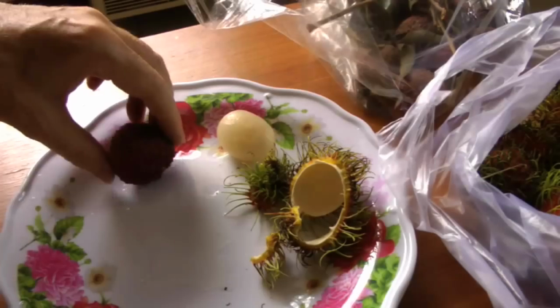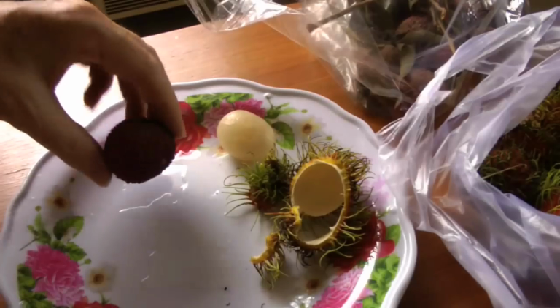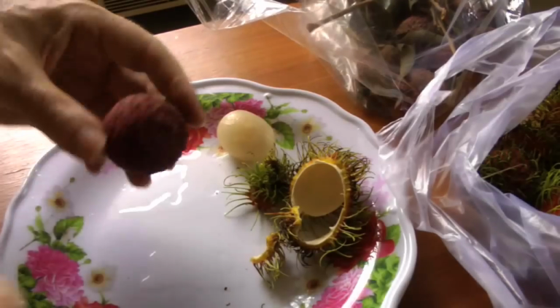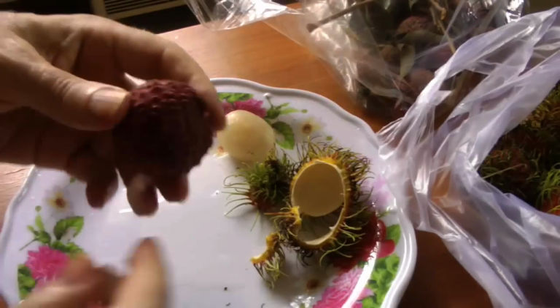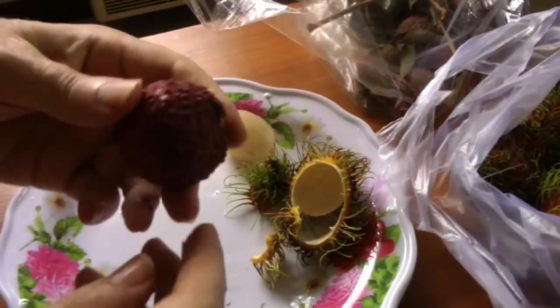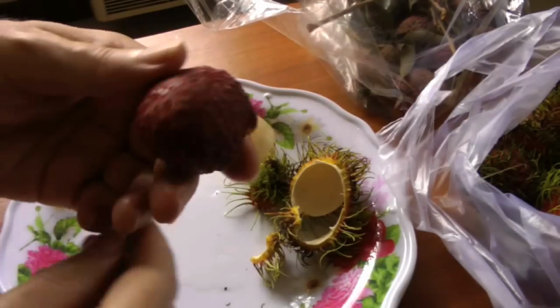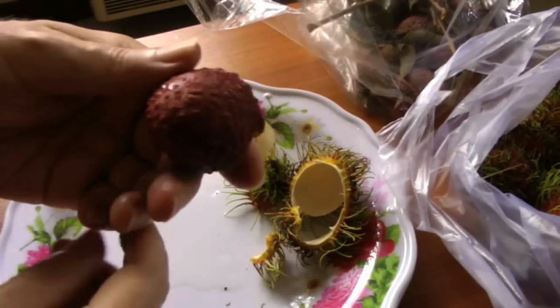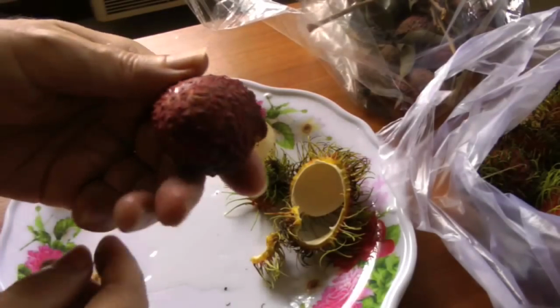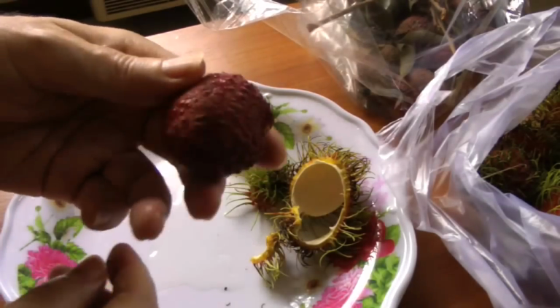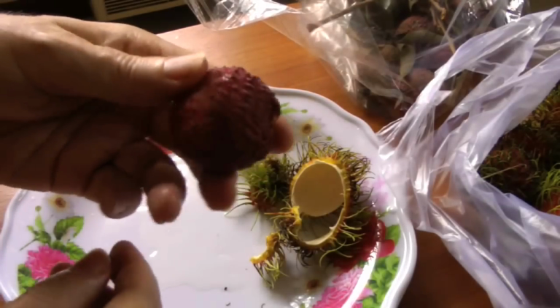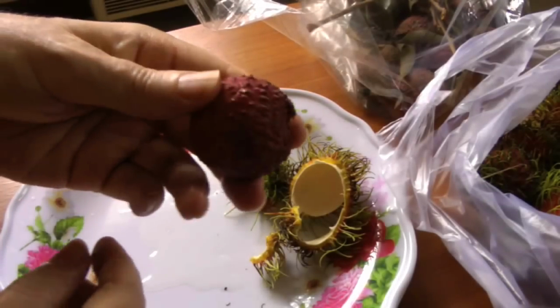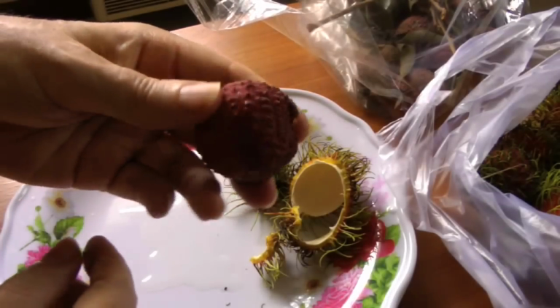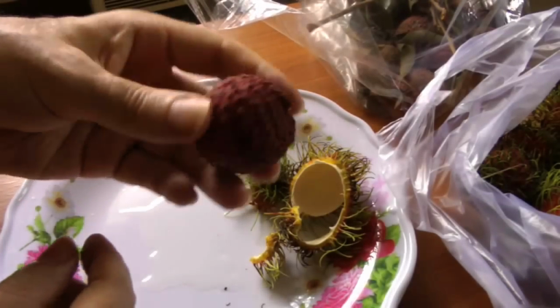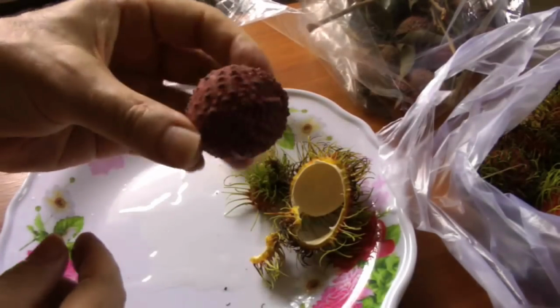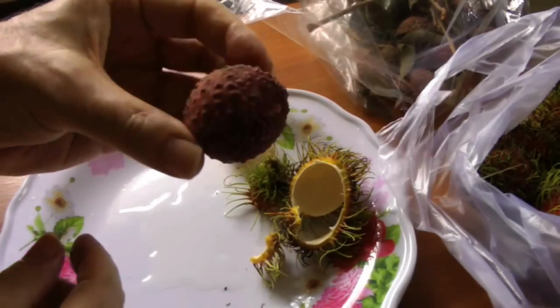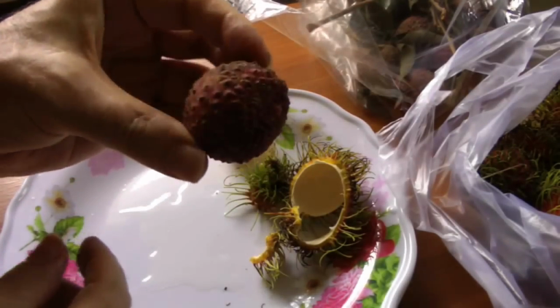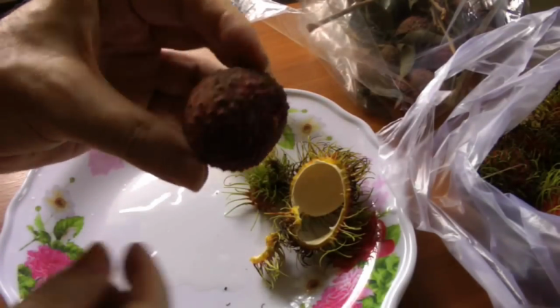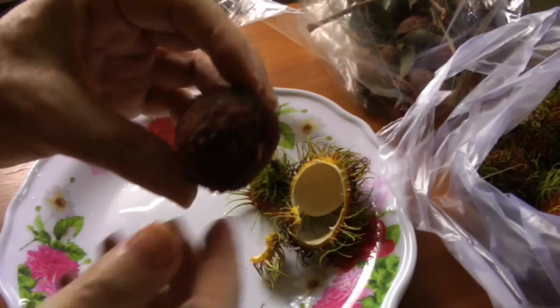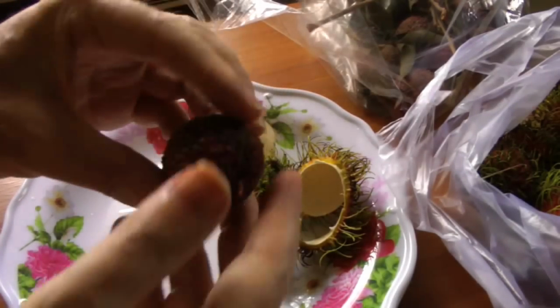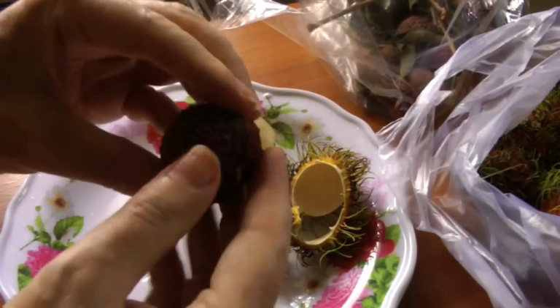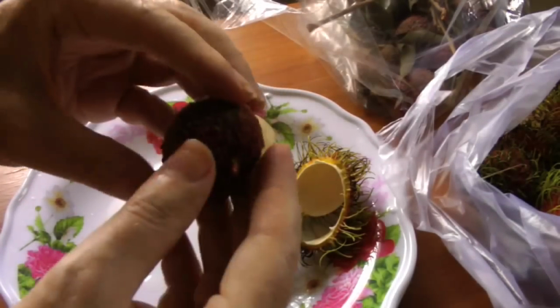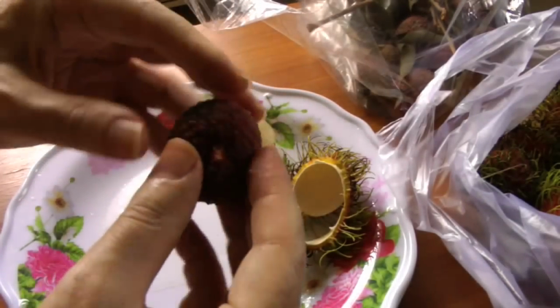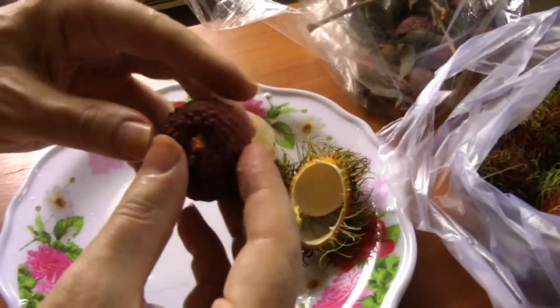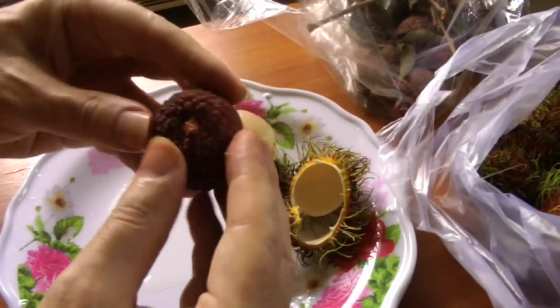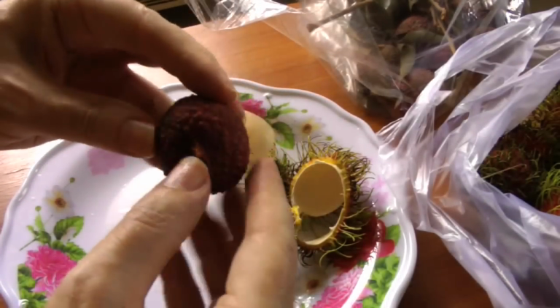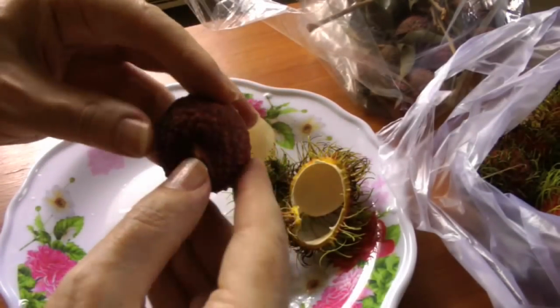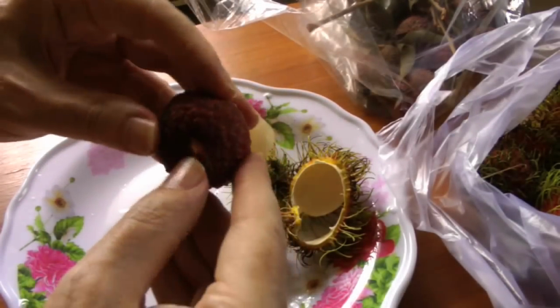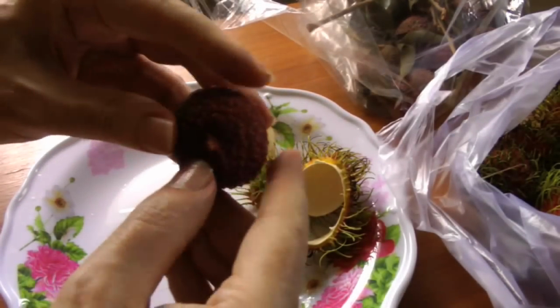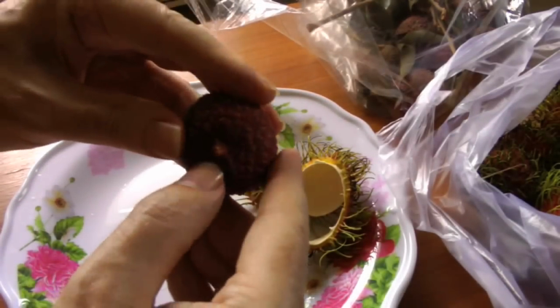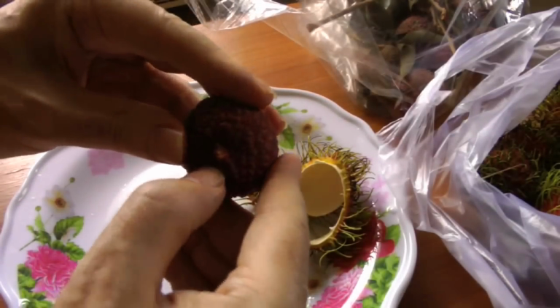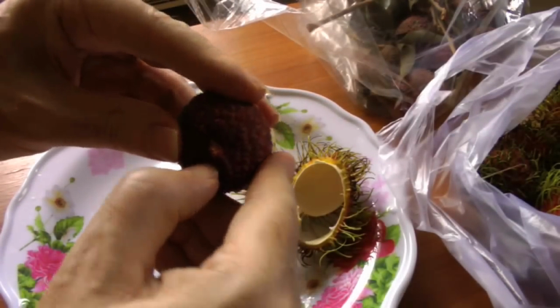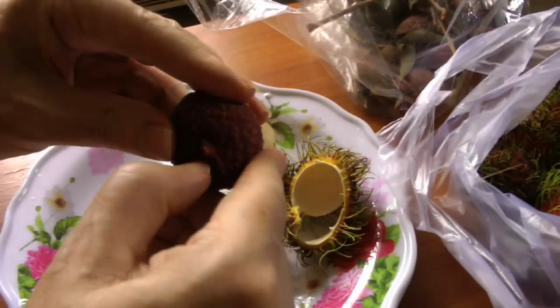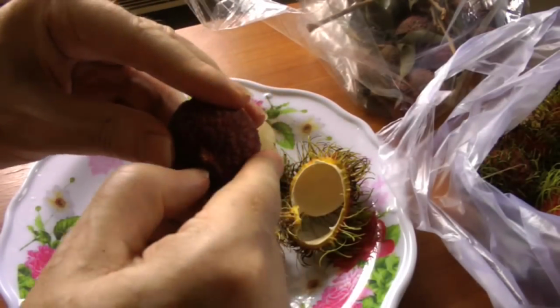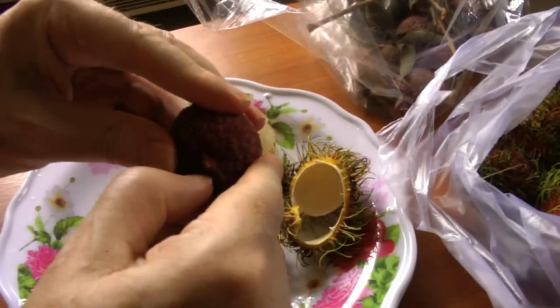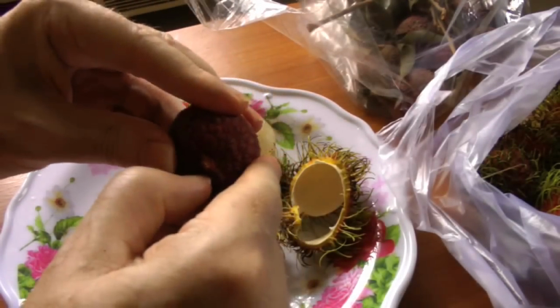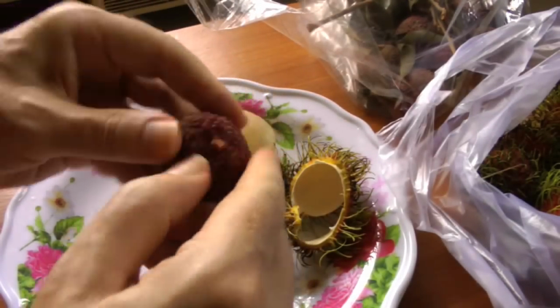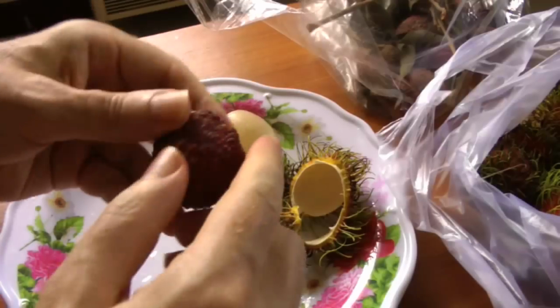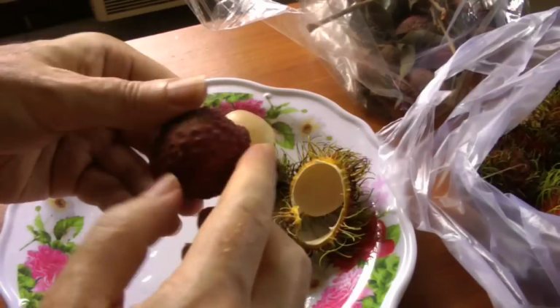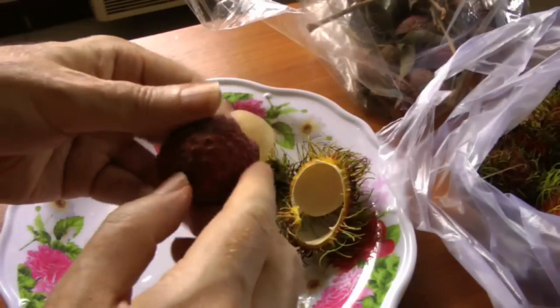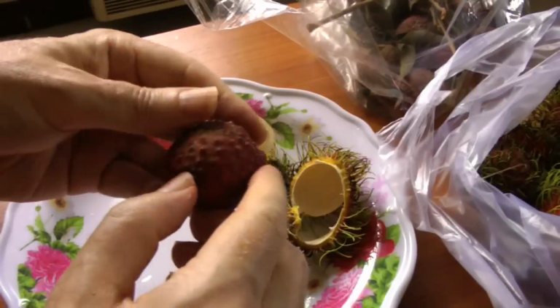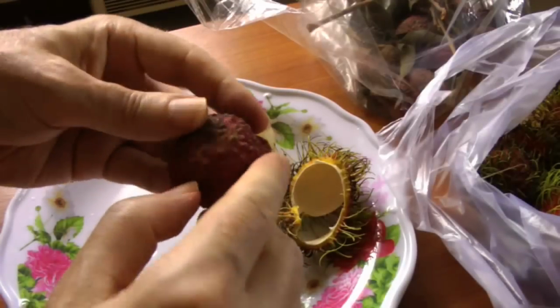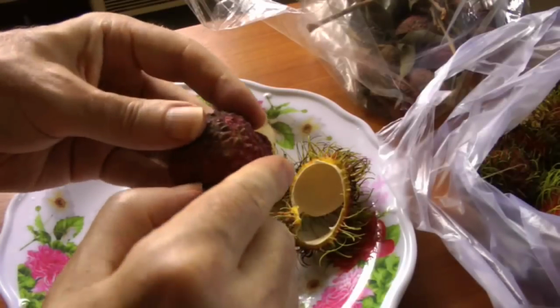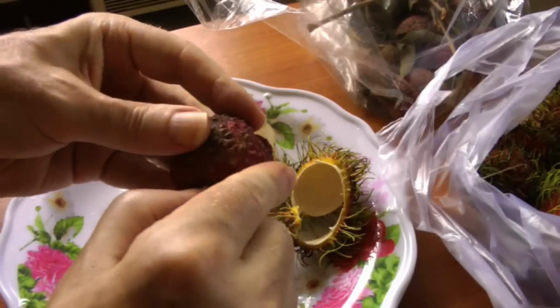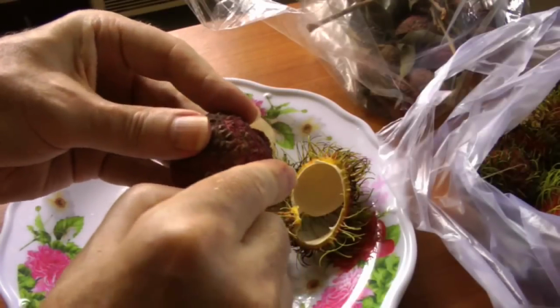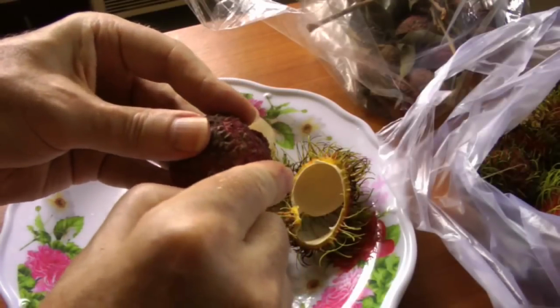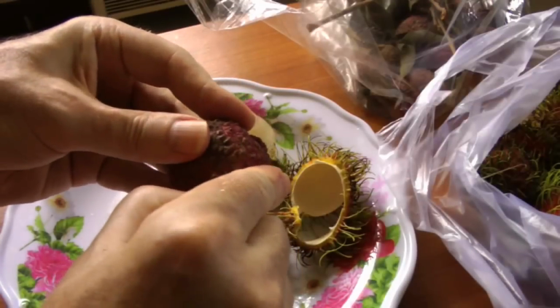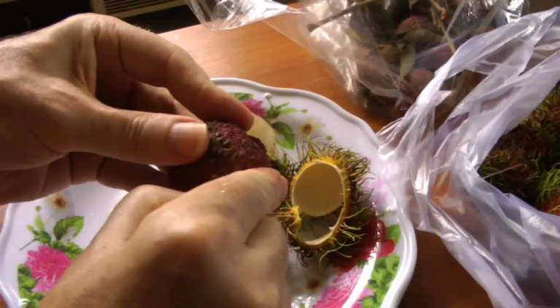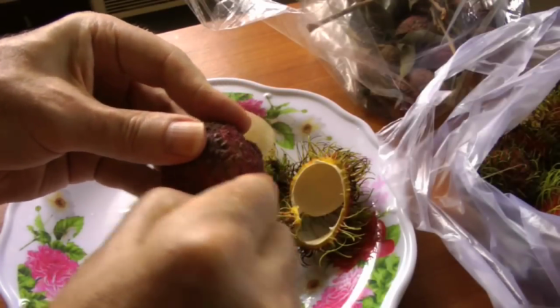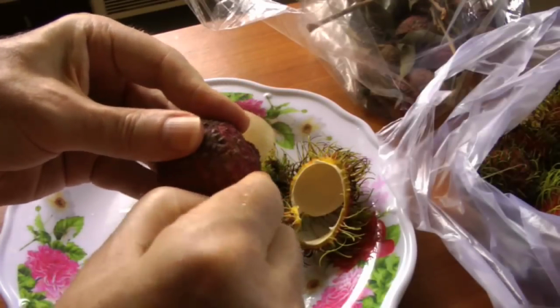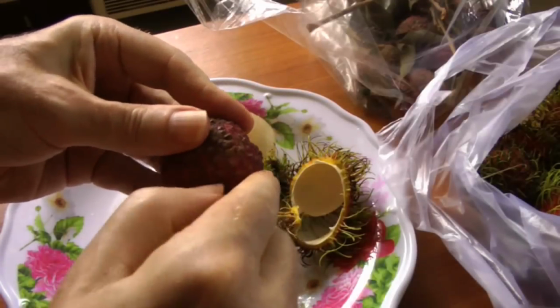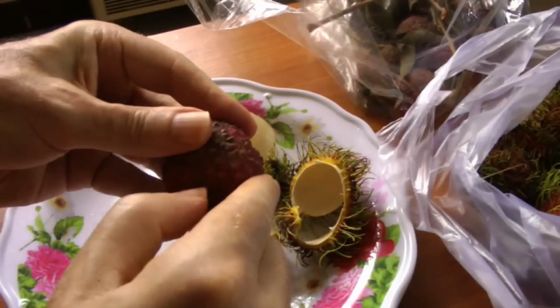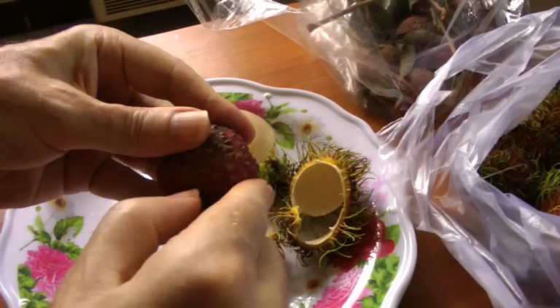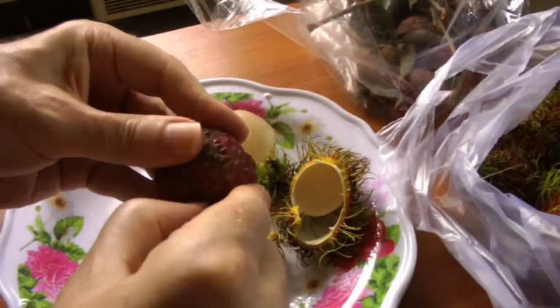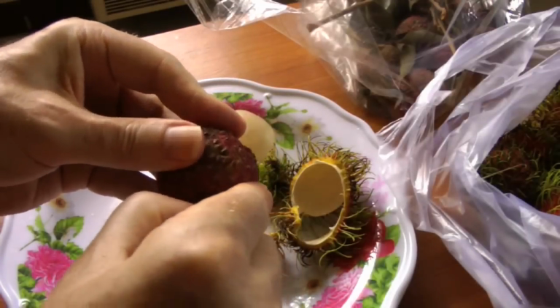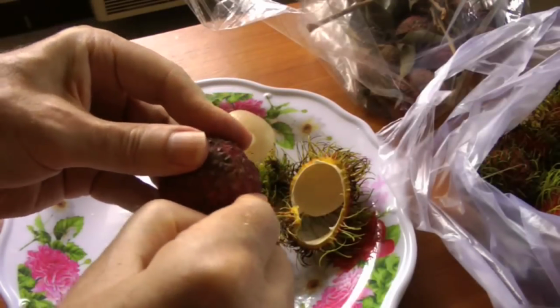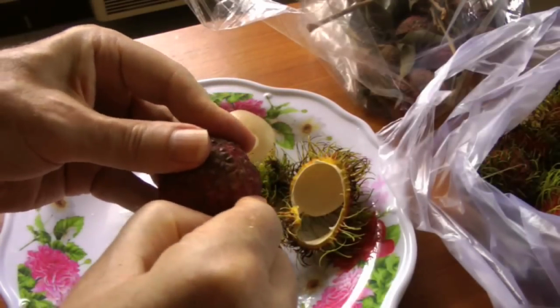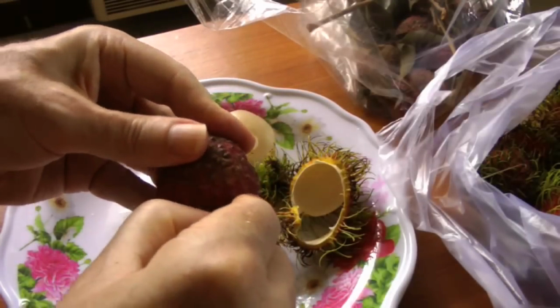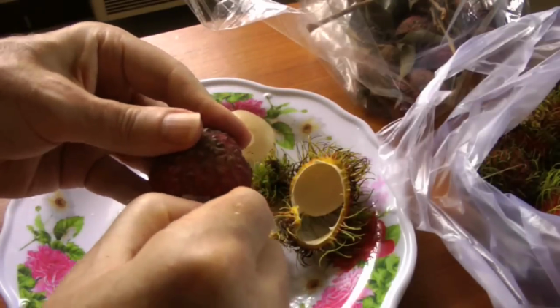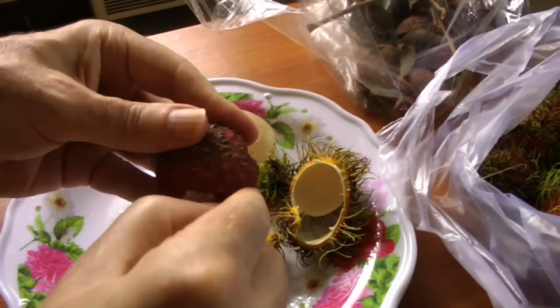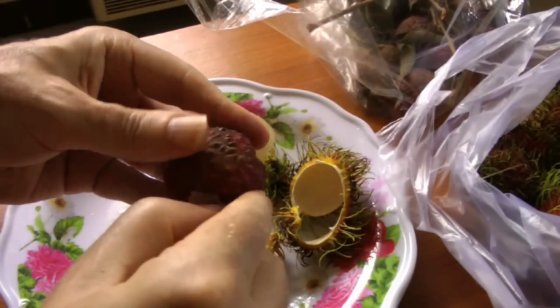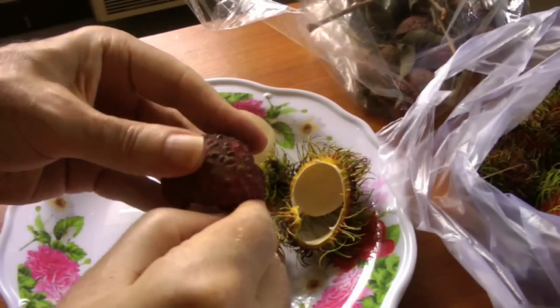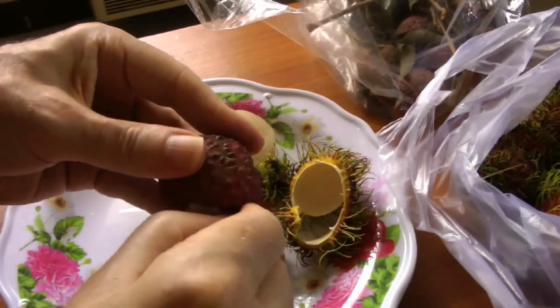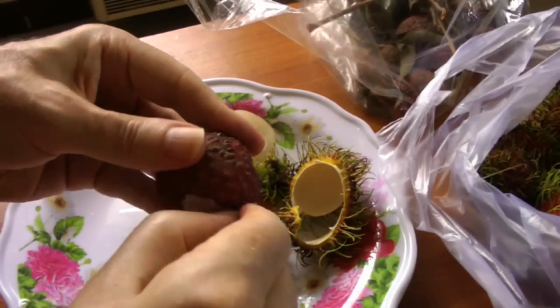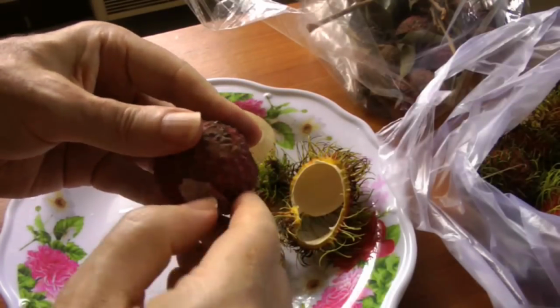Of course, for the lychee, you can see it takes a little longer.